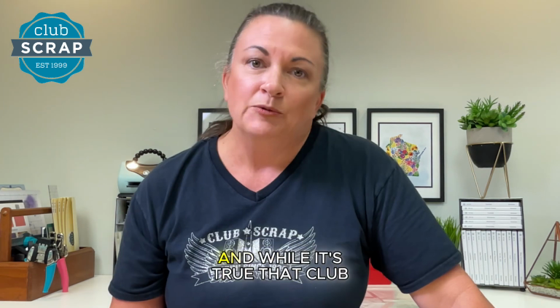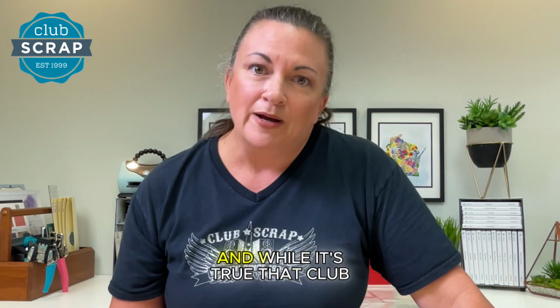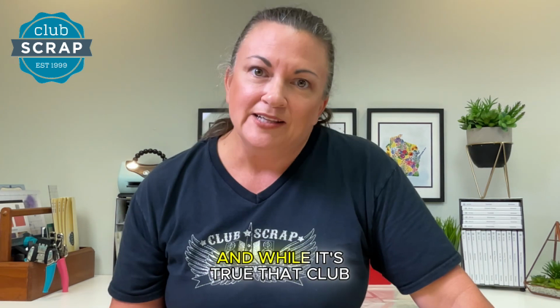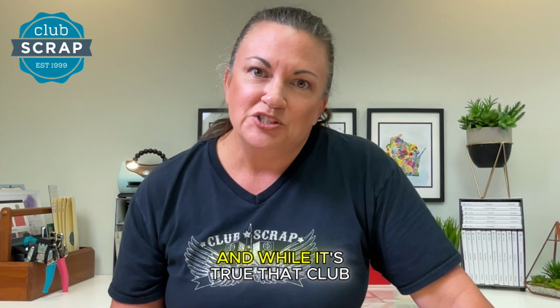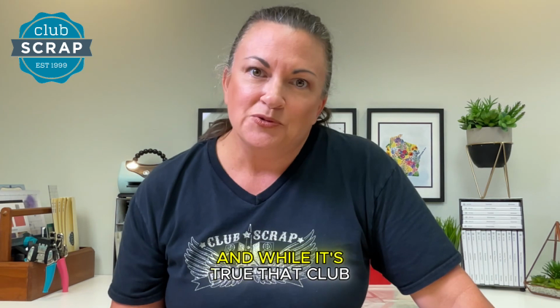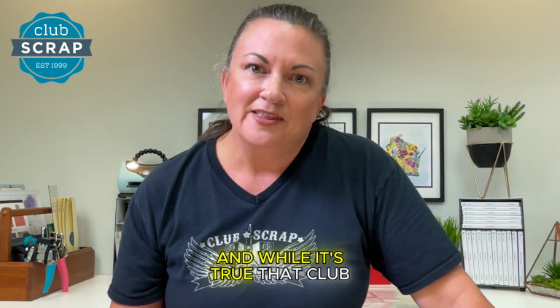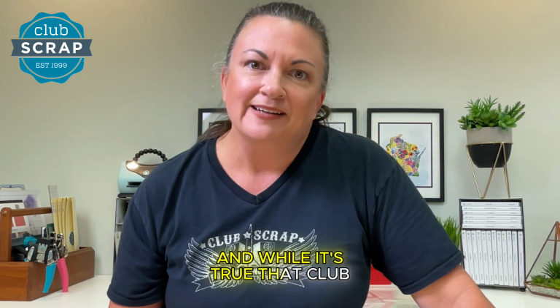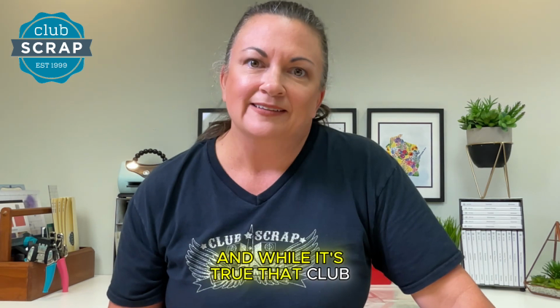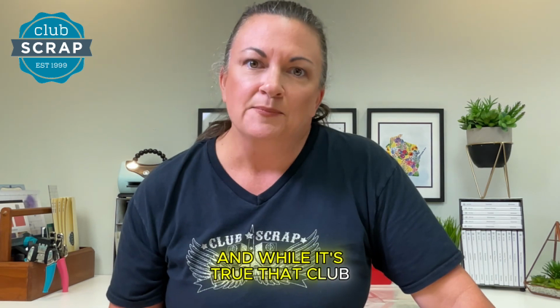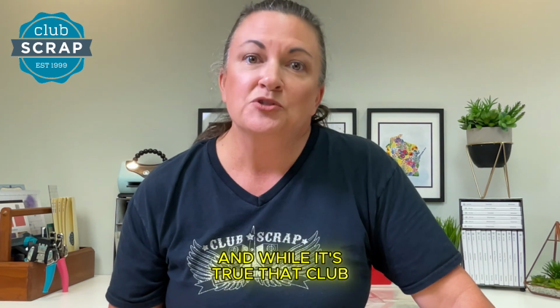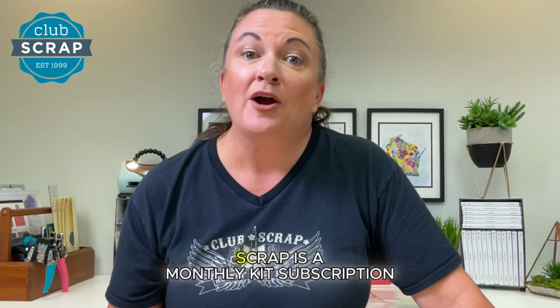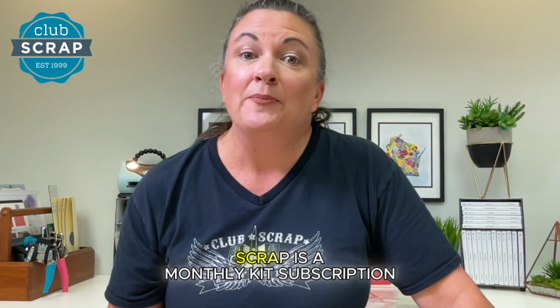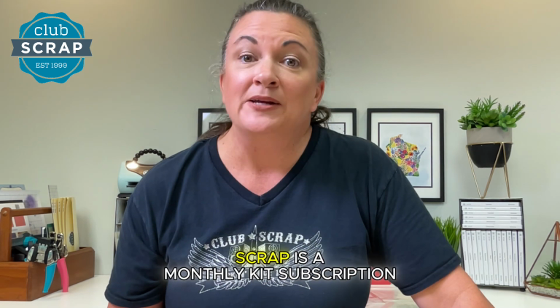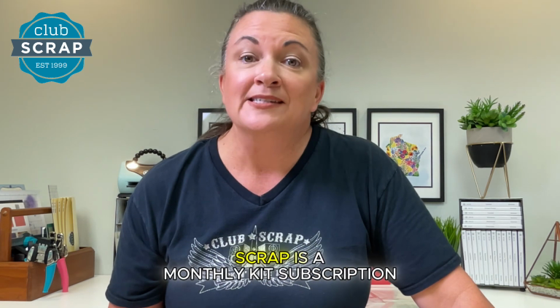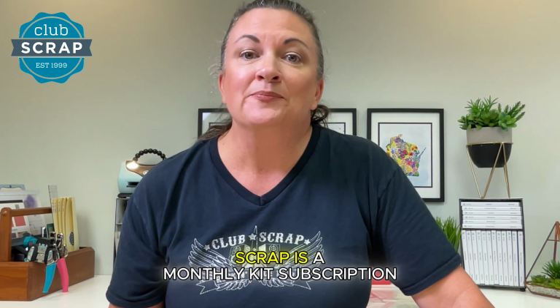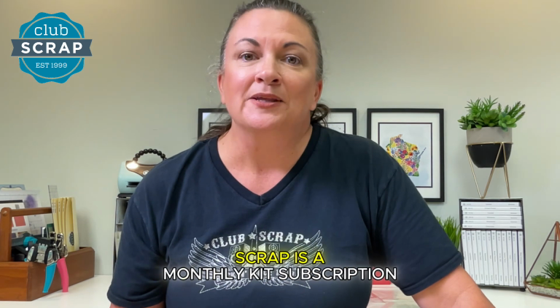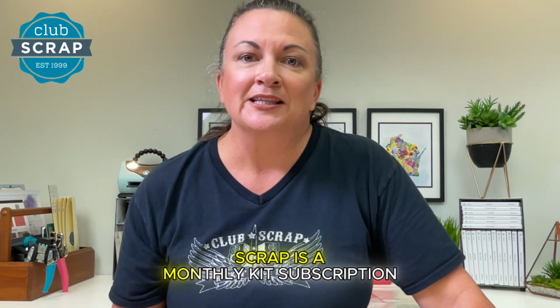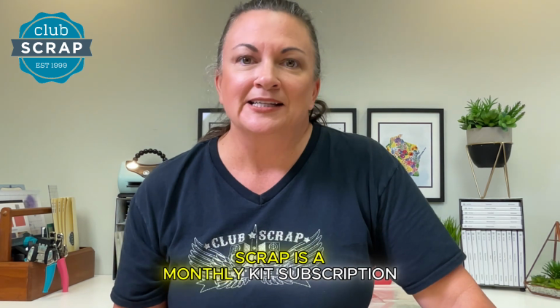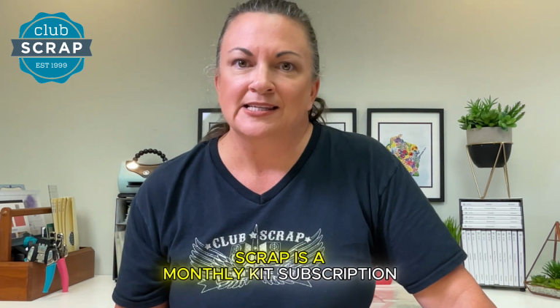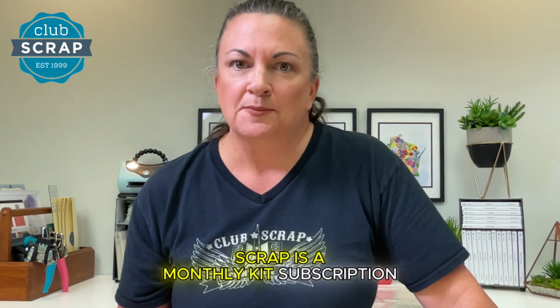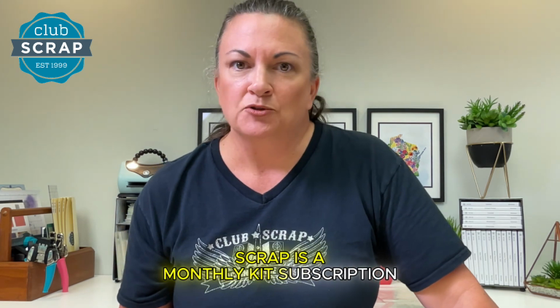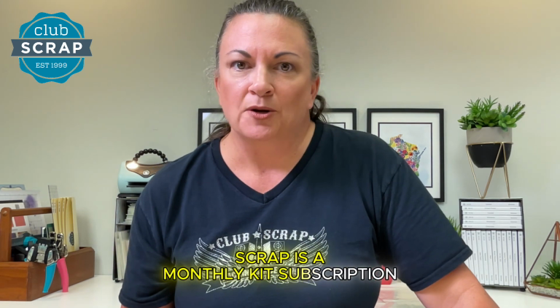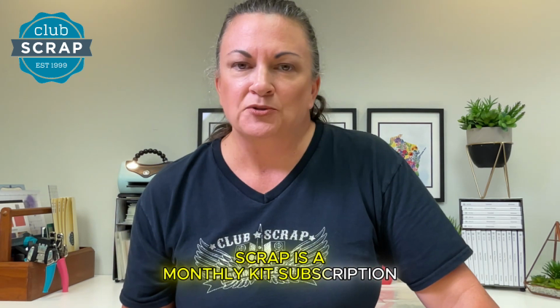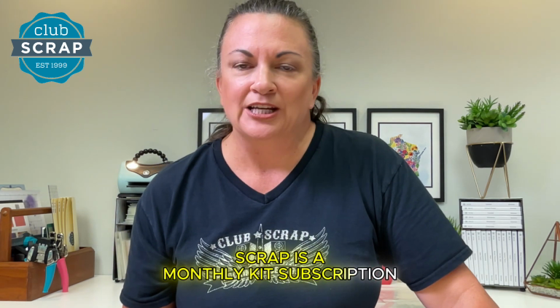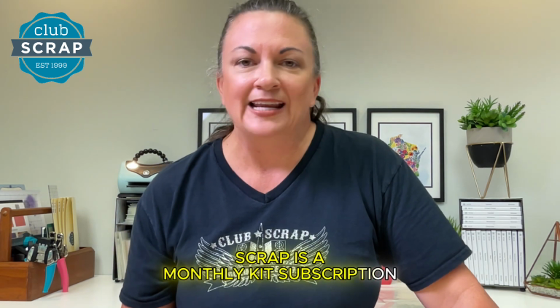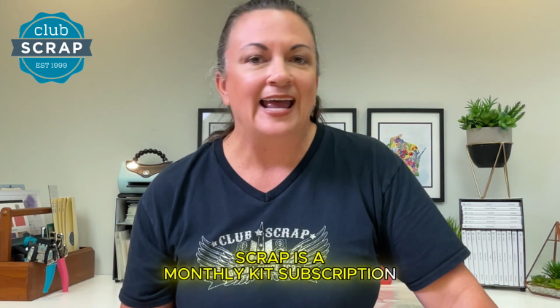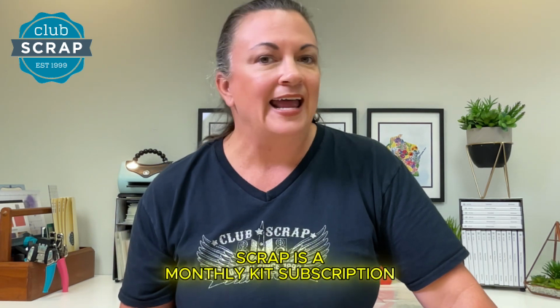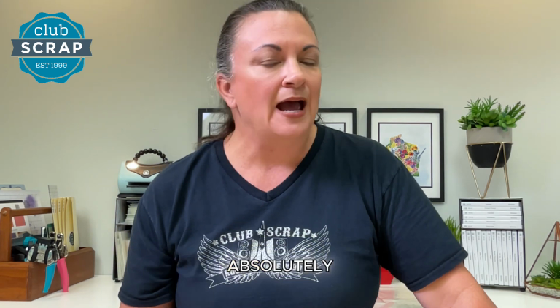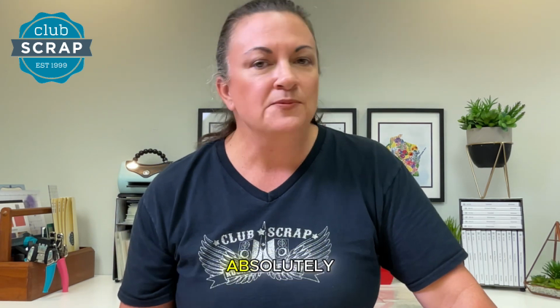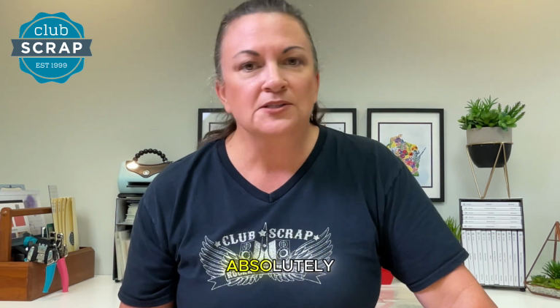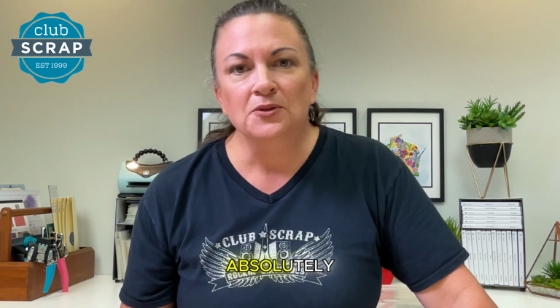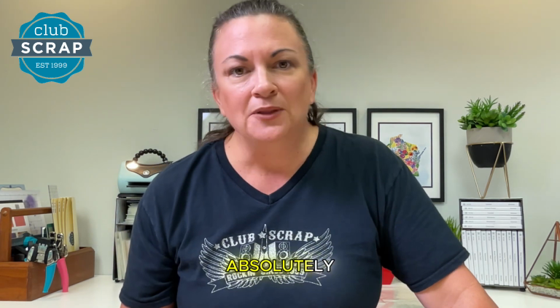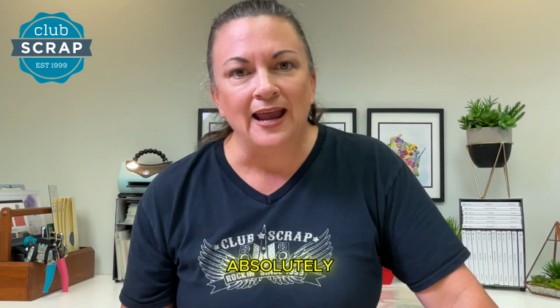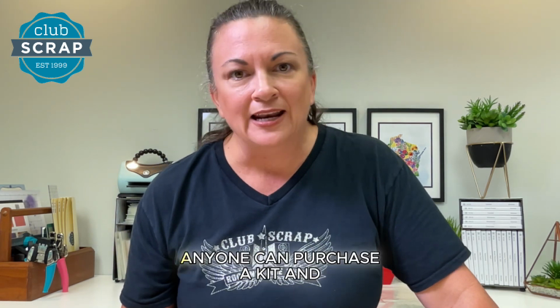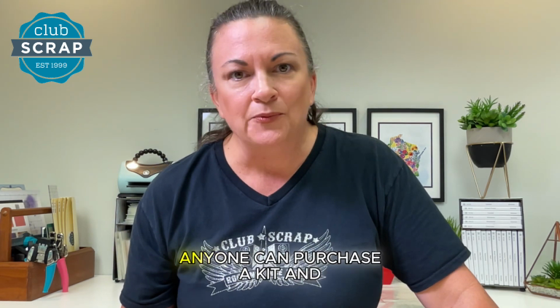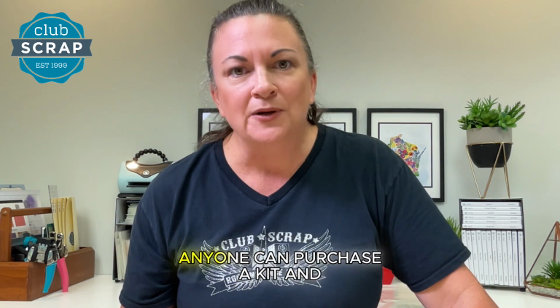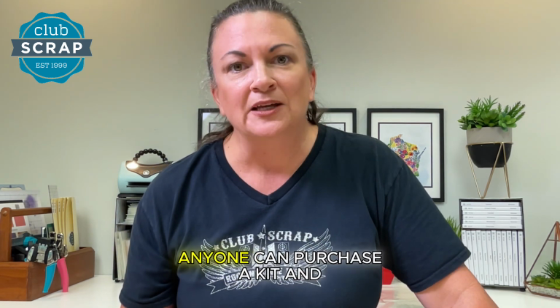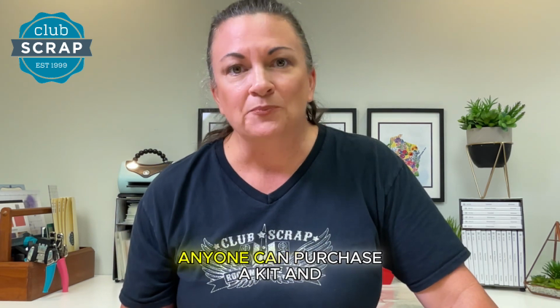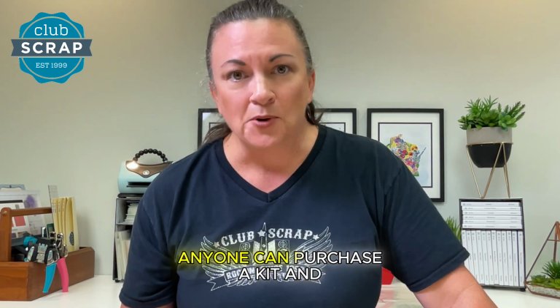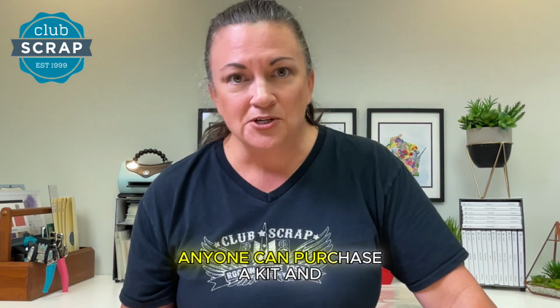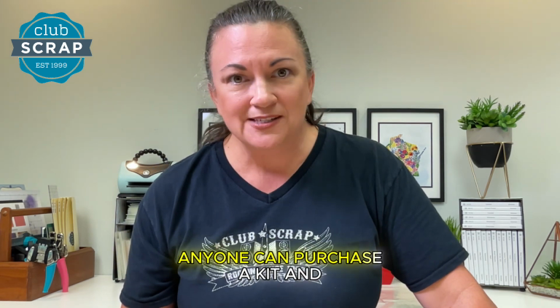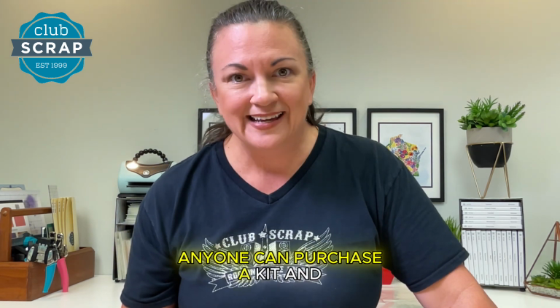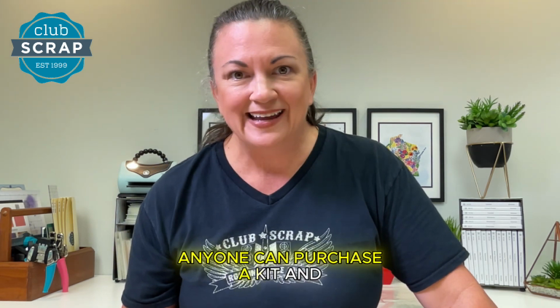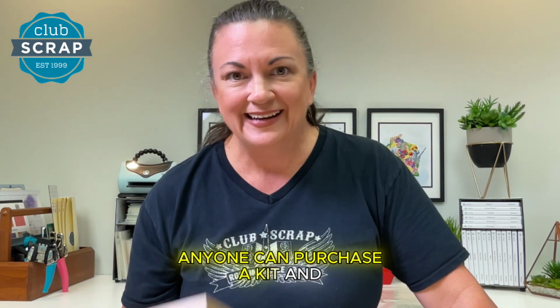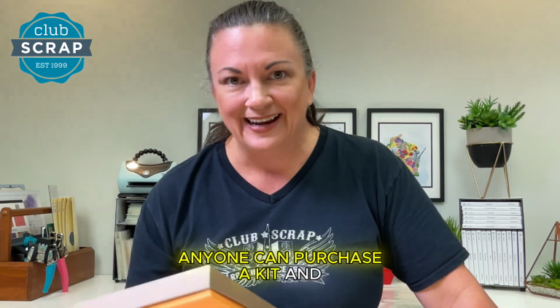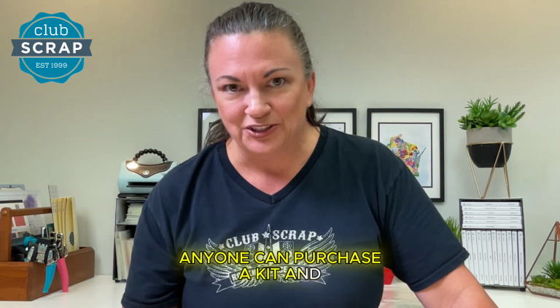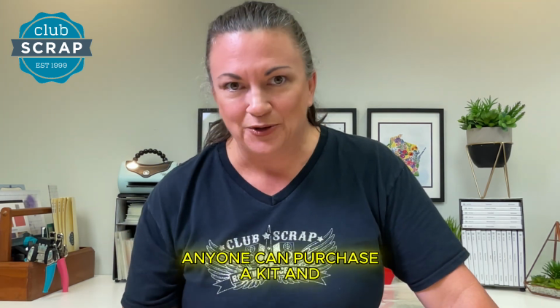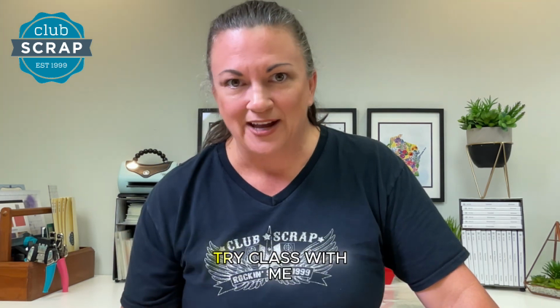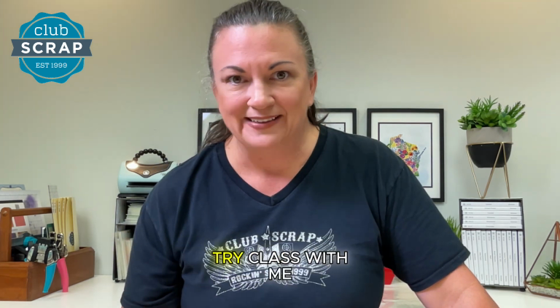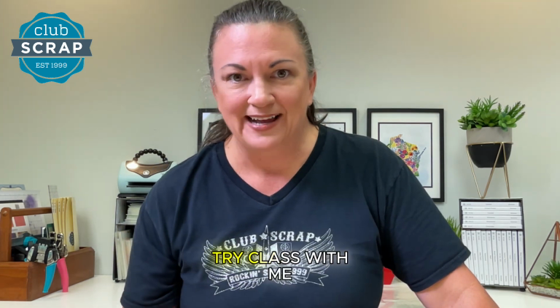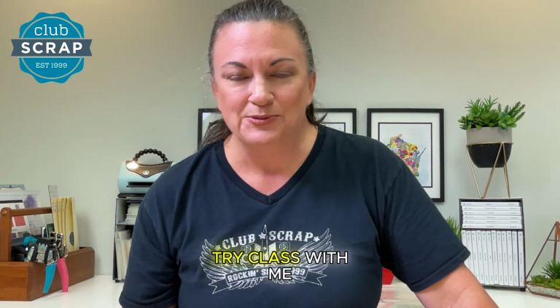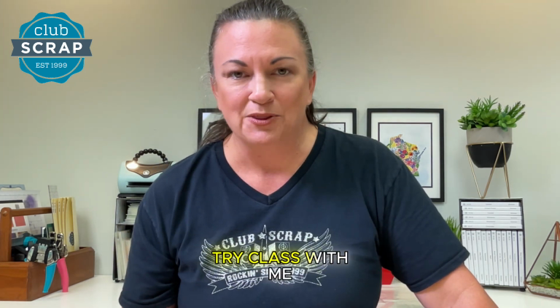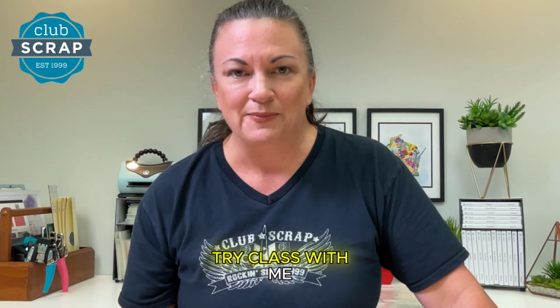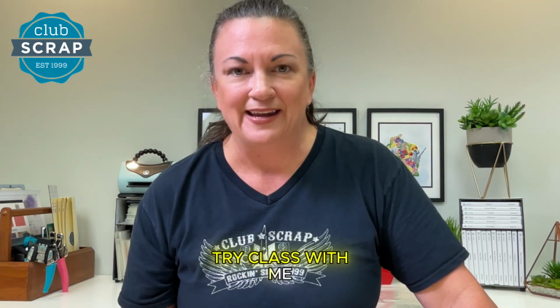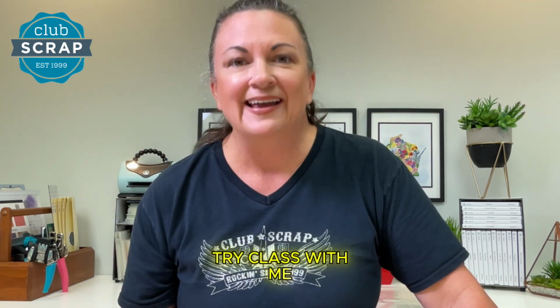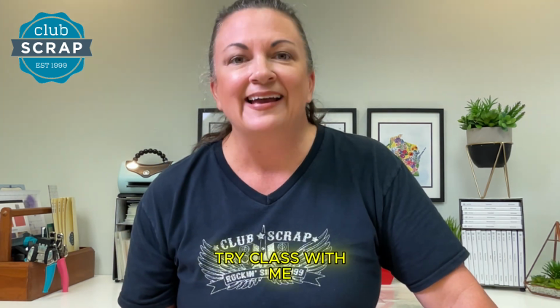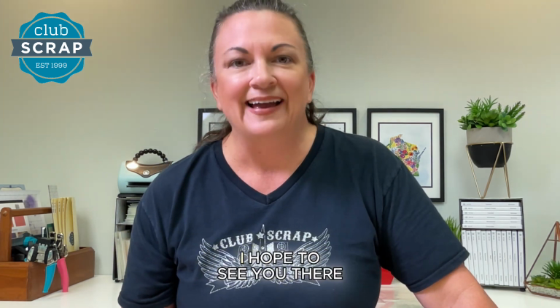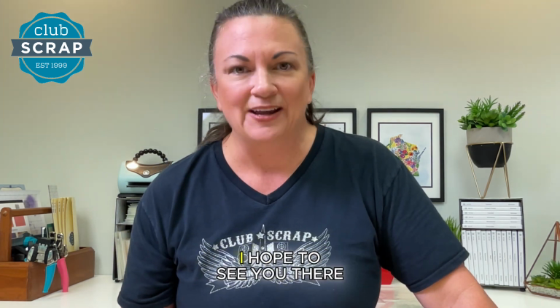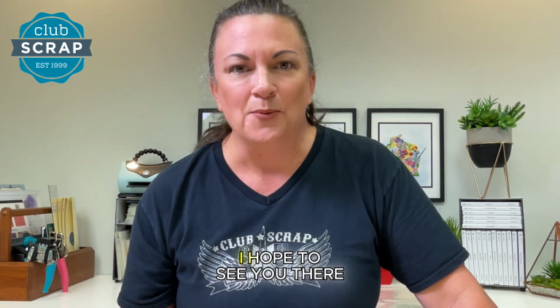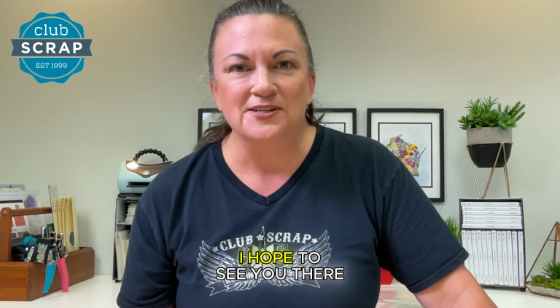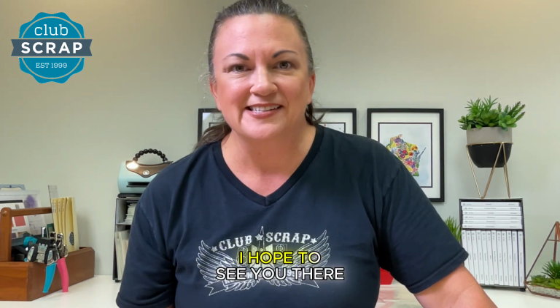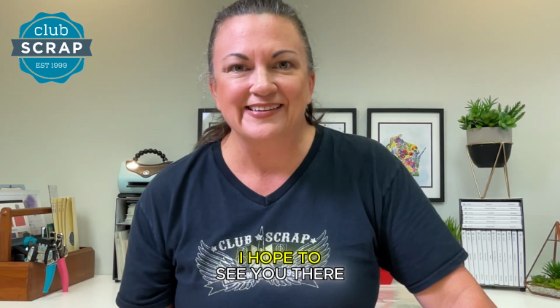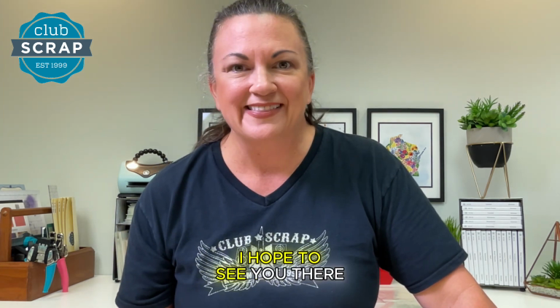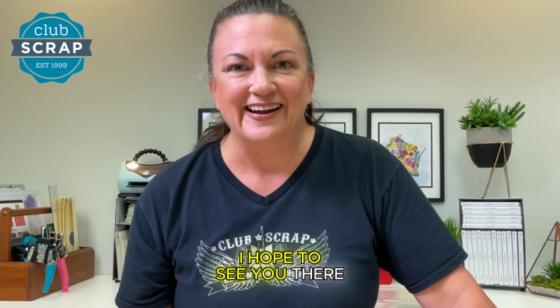While it's true that Club Scrap is a monthly kit subscription, absolutely anyone can purchase a kit and try a class with me. I hope to see you there.